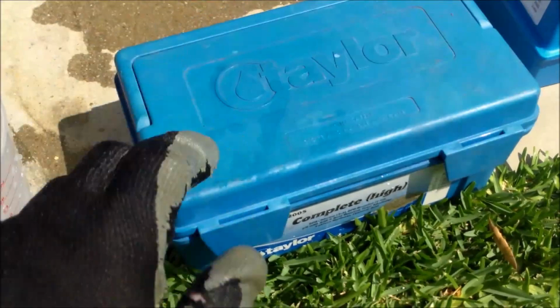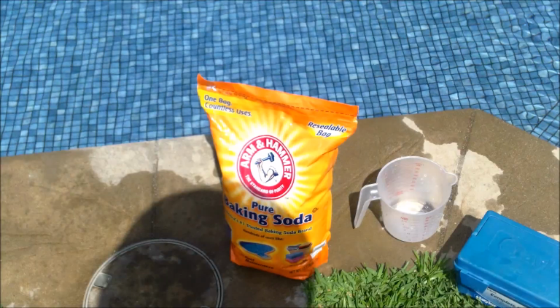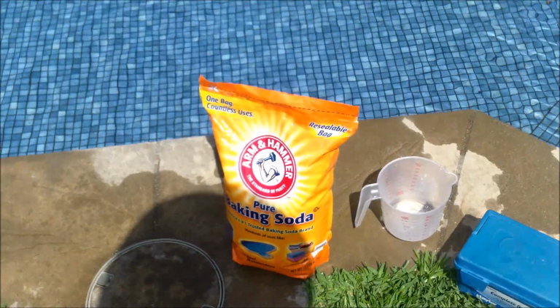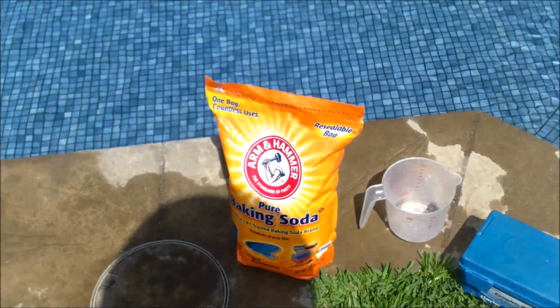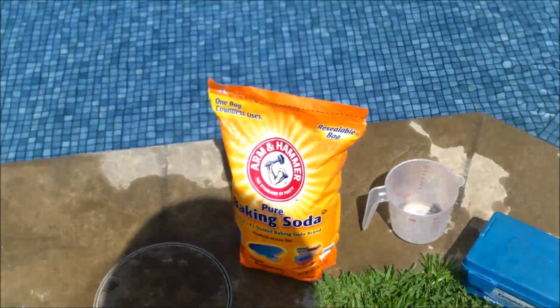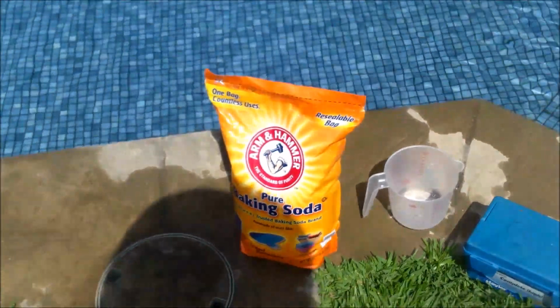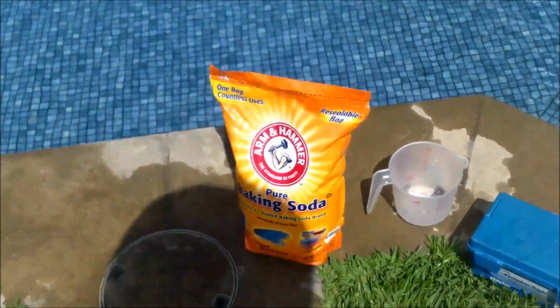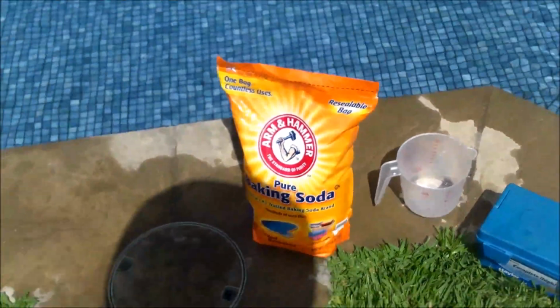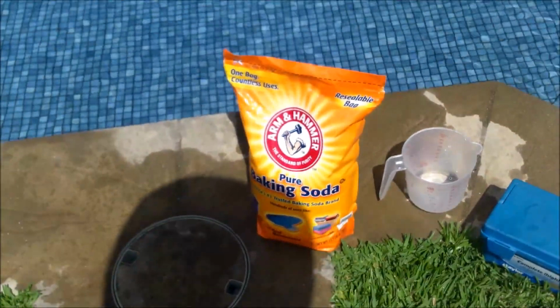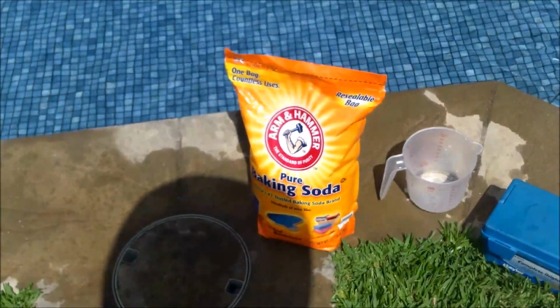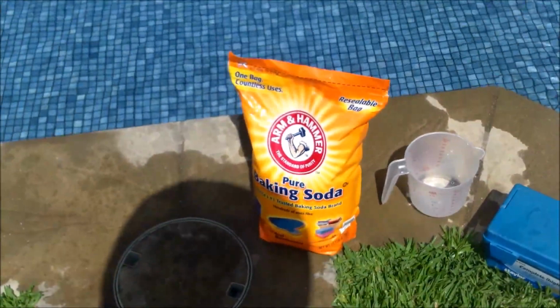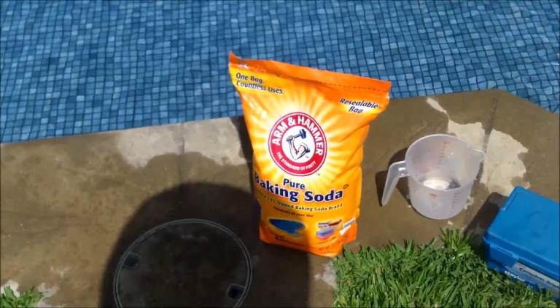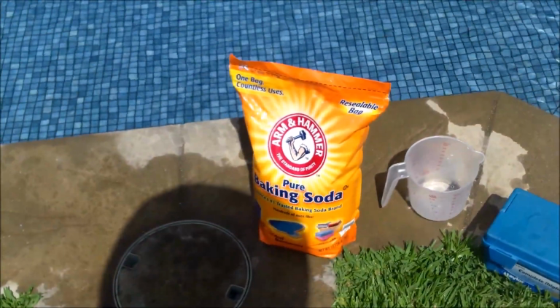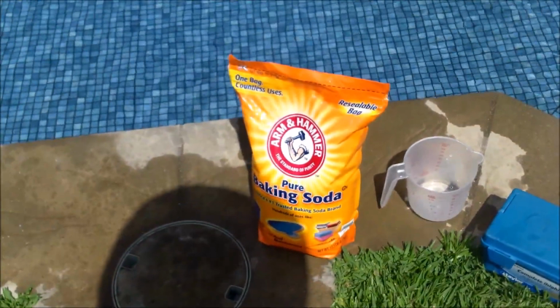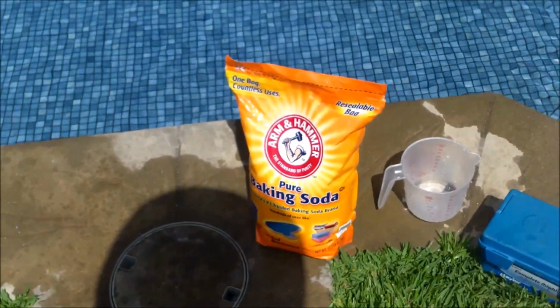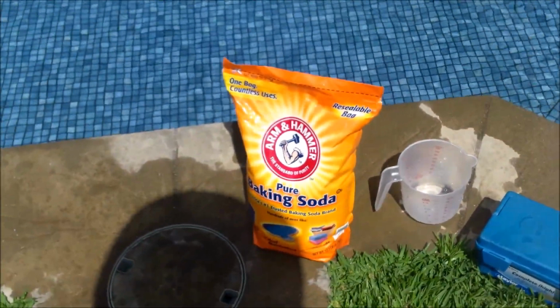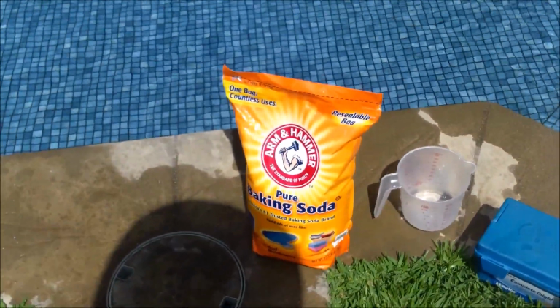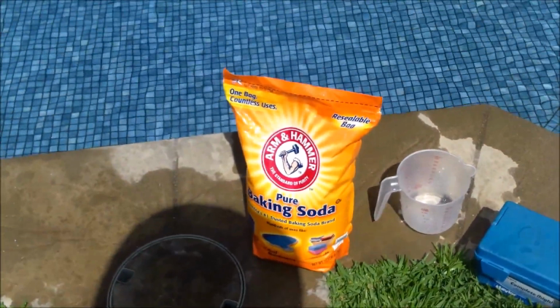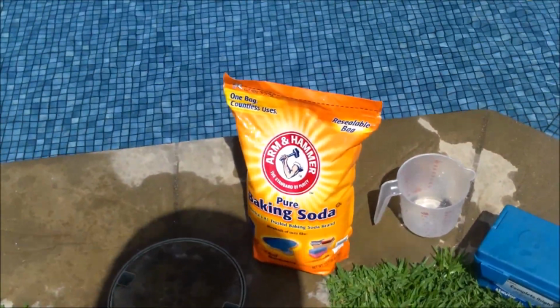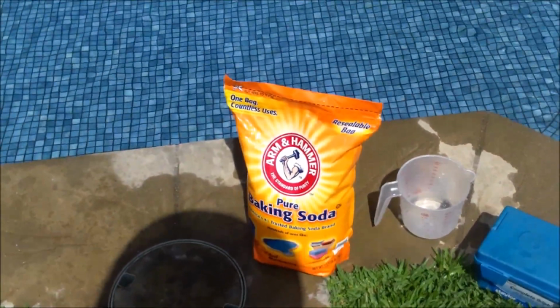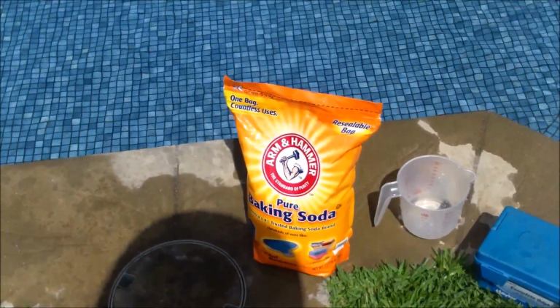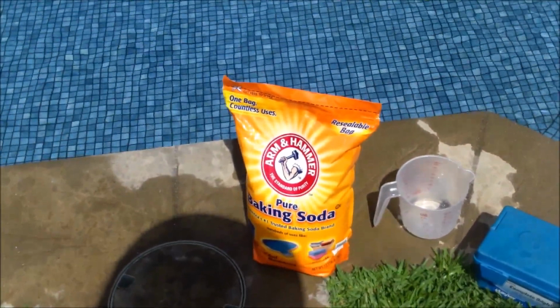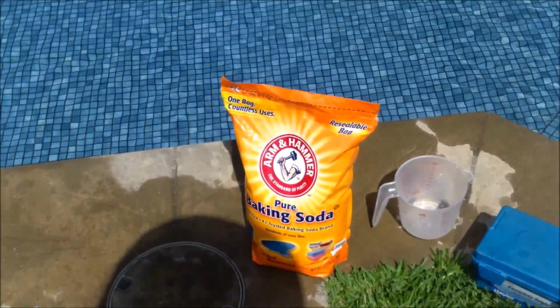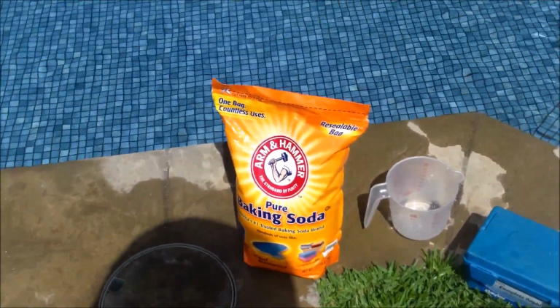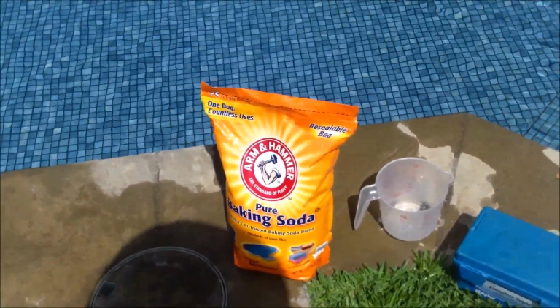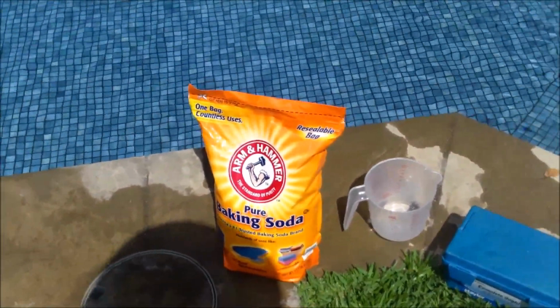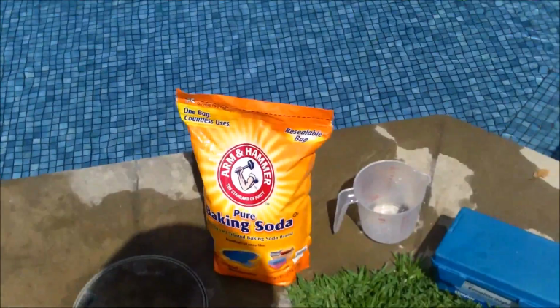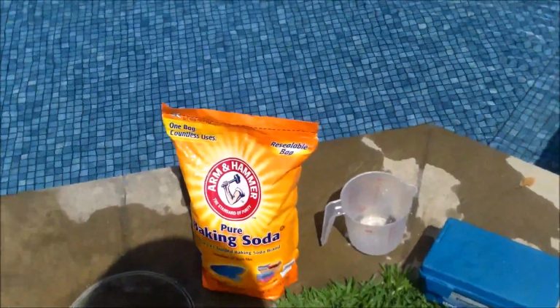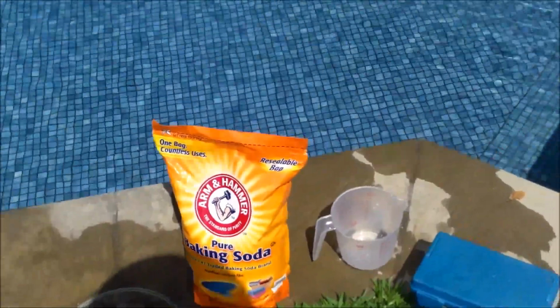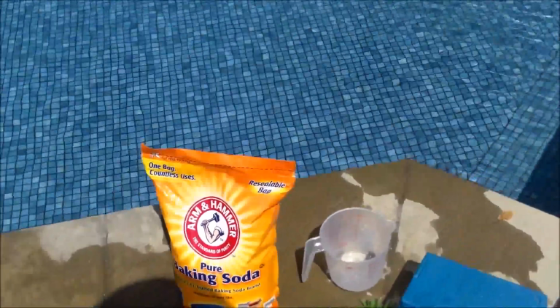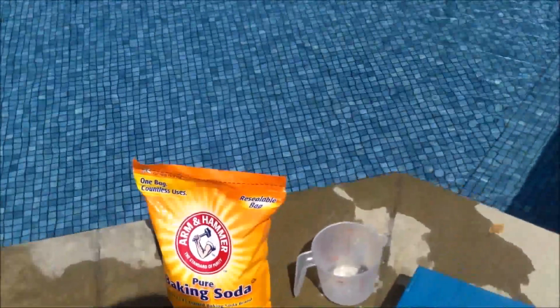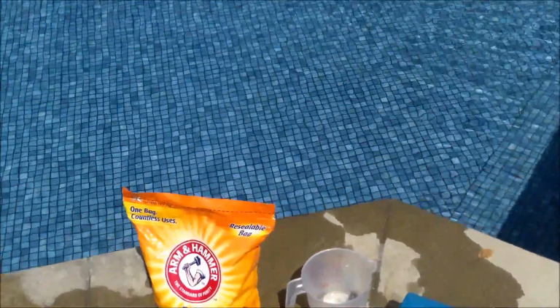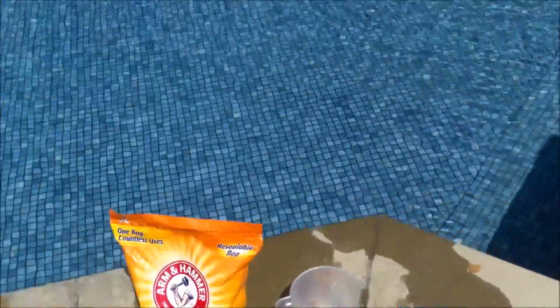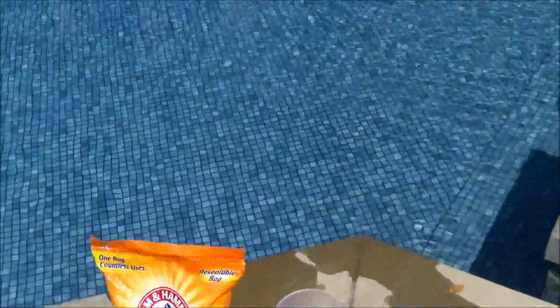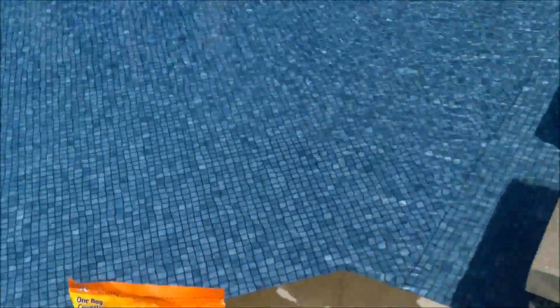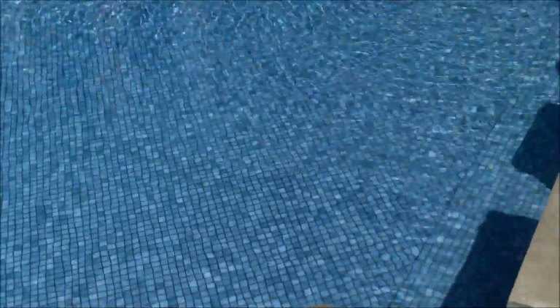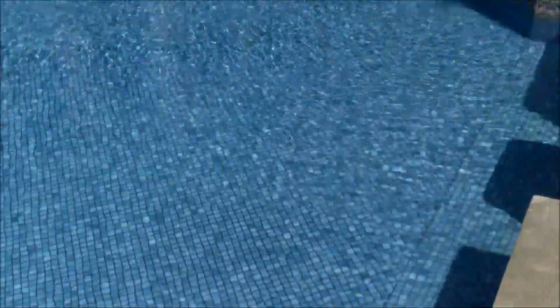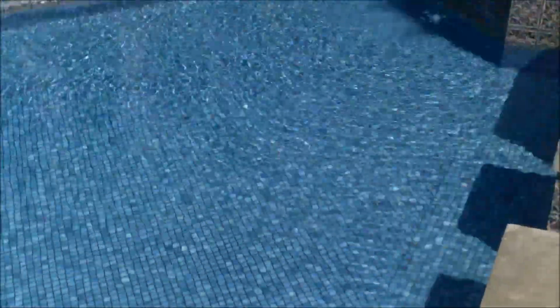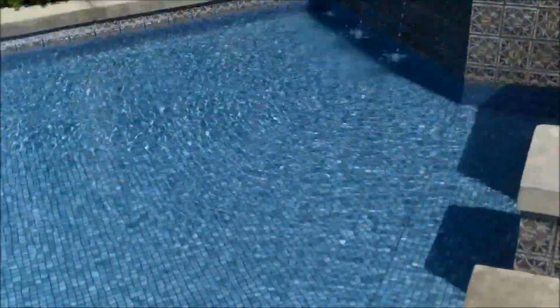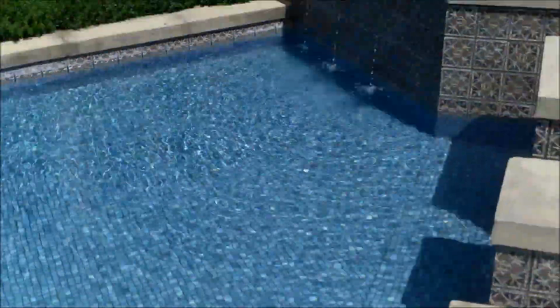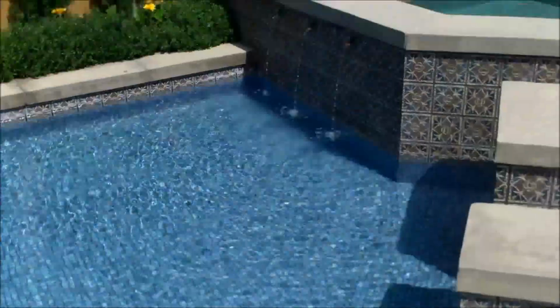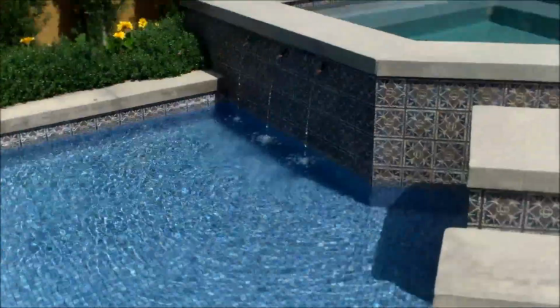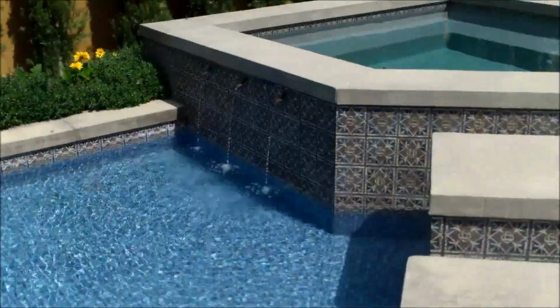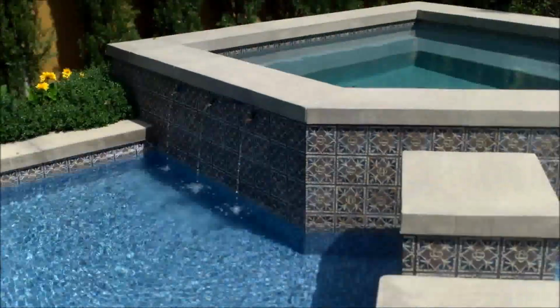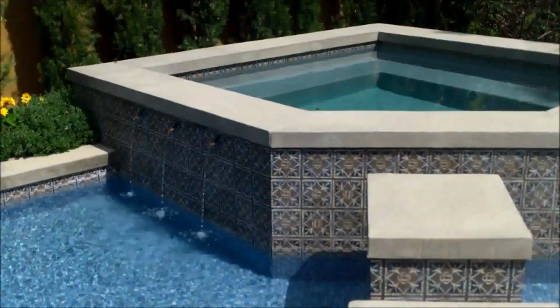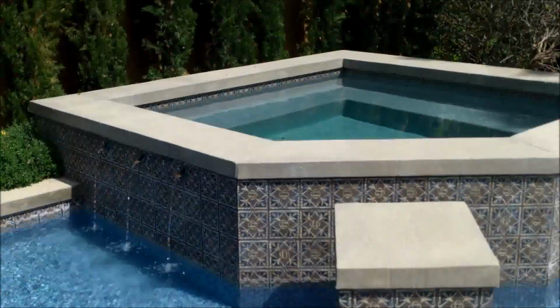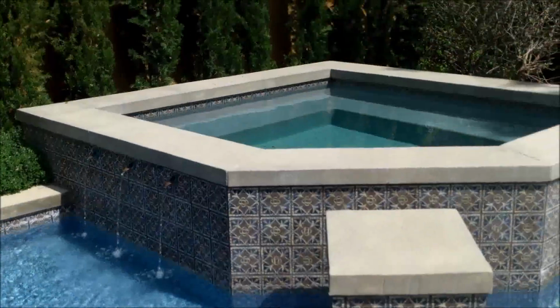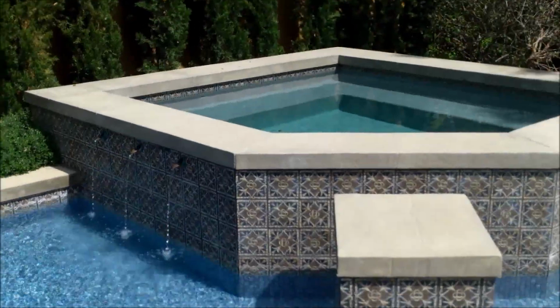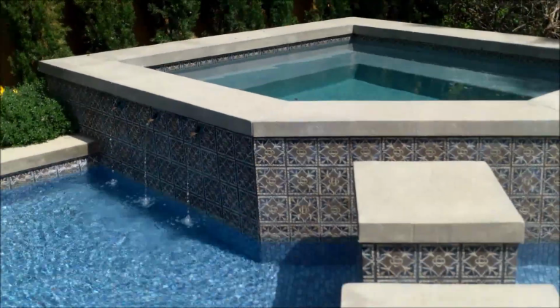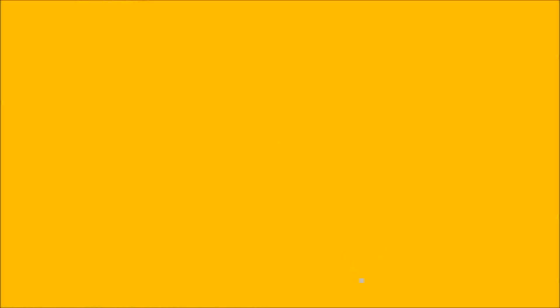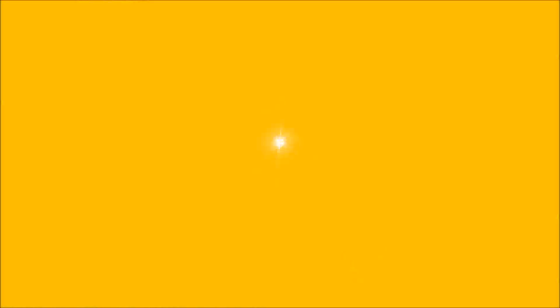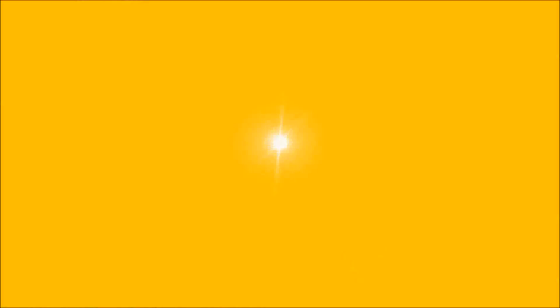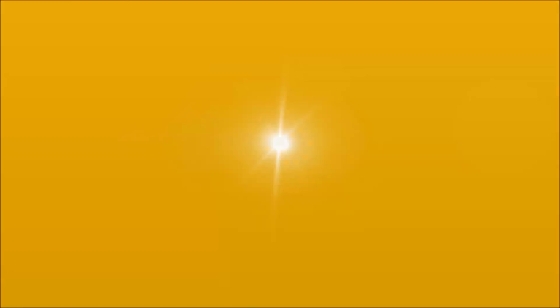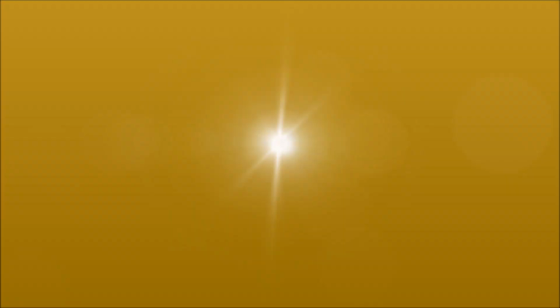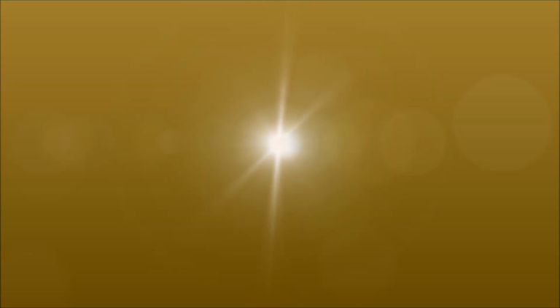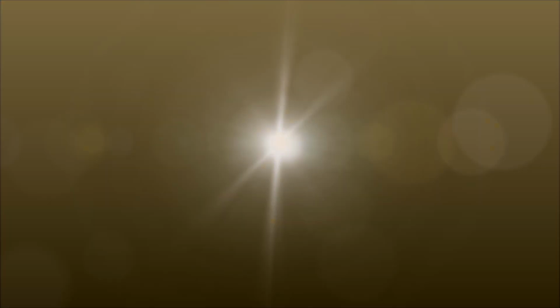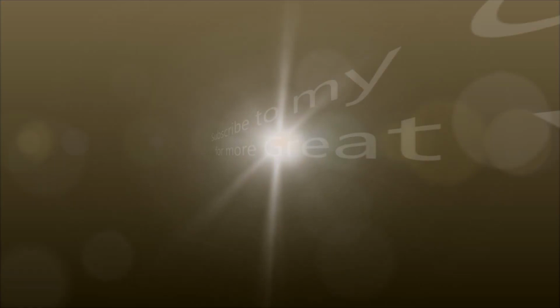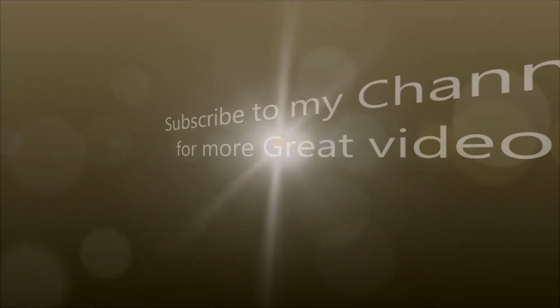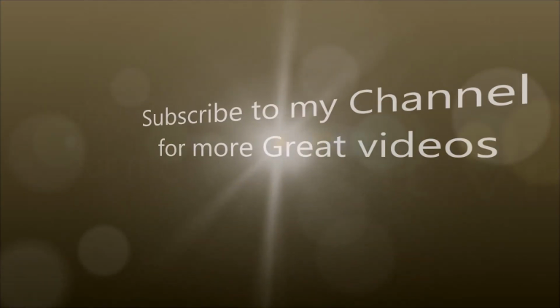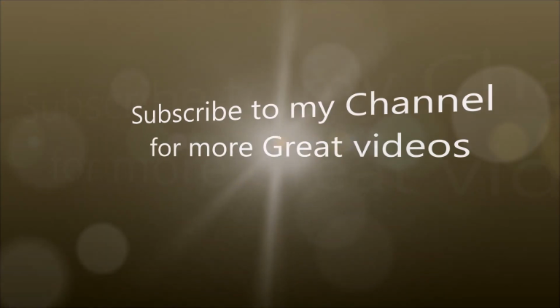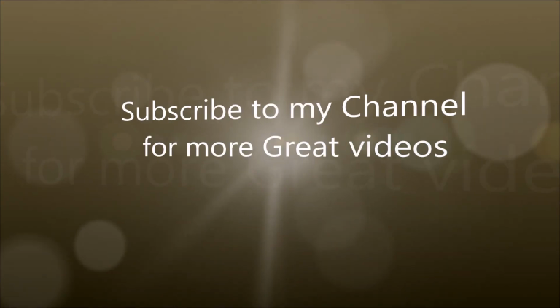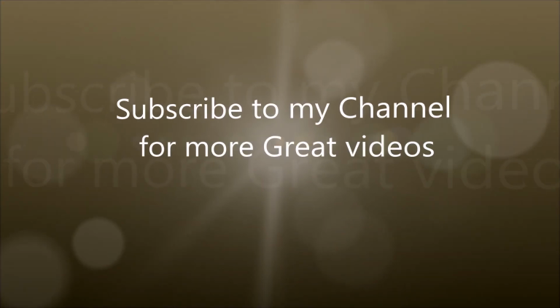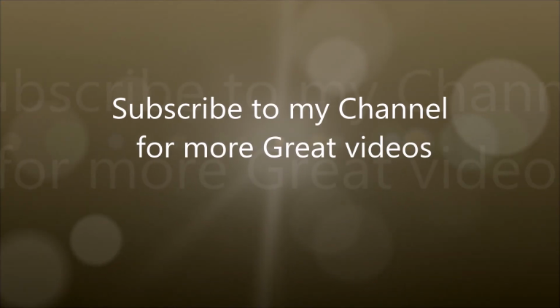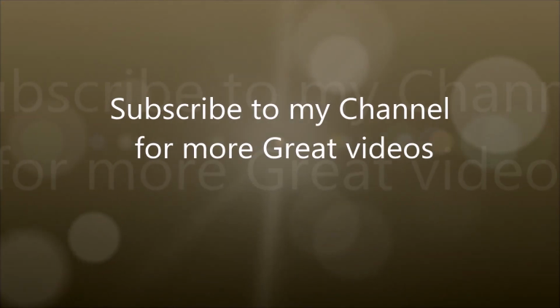So that's how you add baking soda to raise the alkalinity in your swimming pool. Take care.